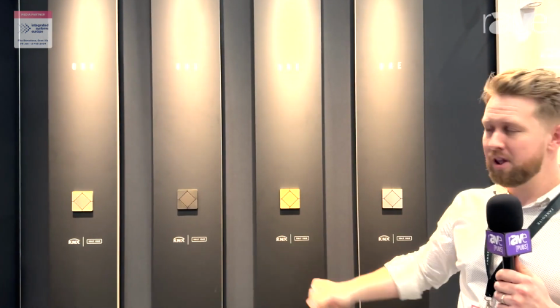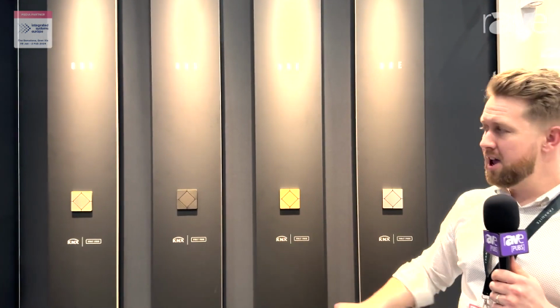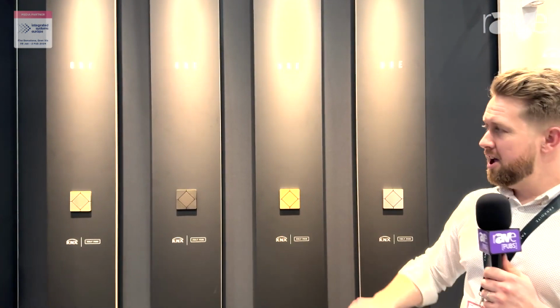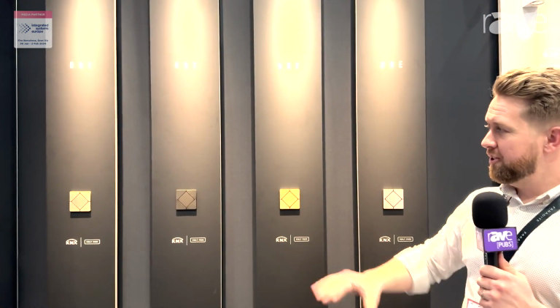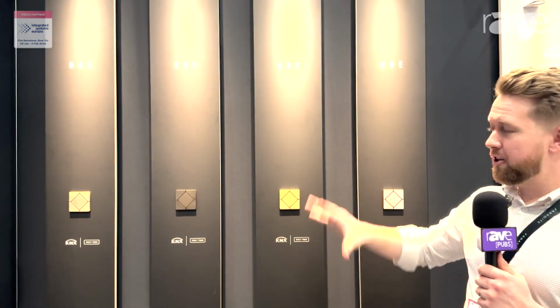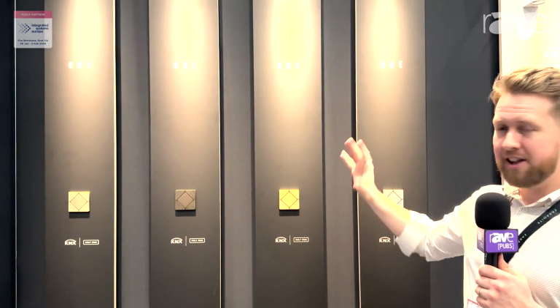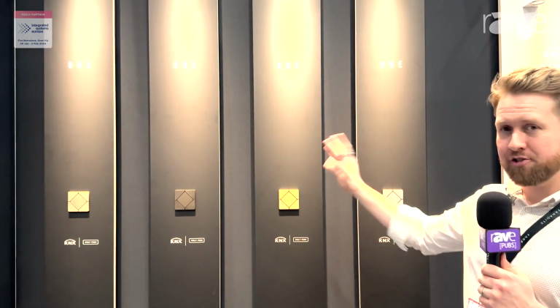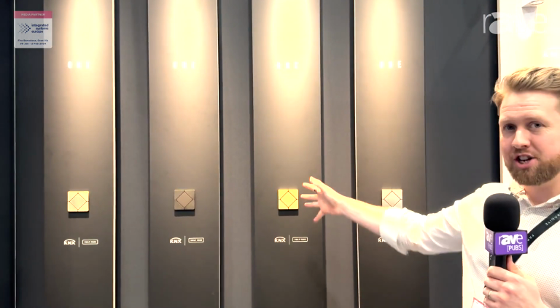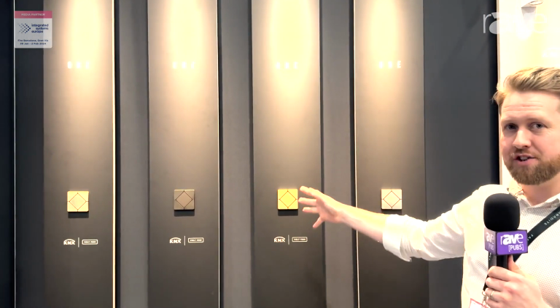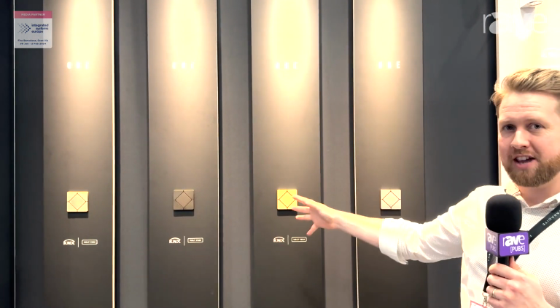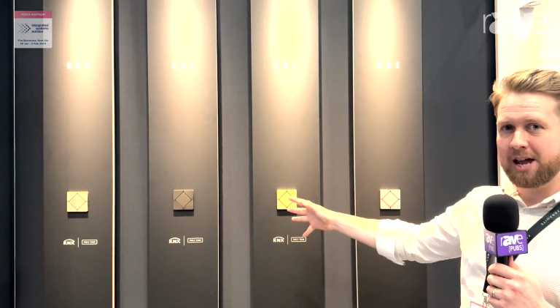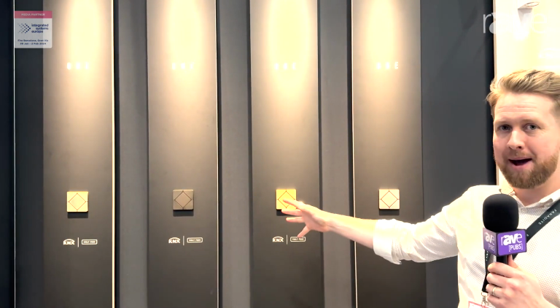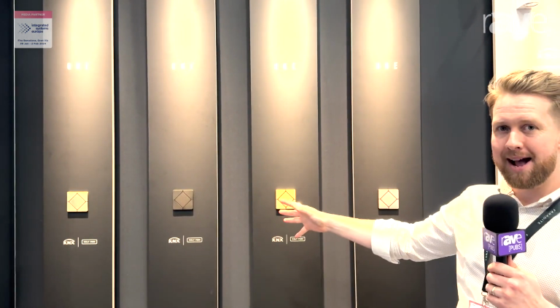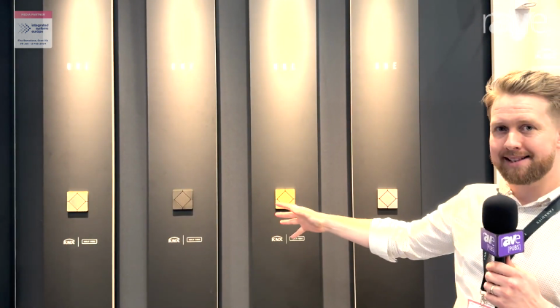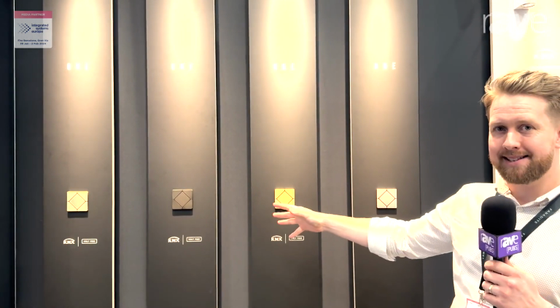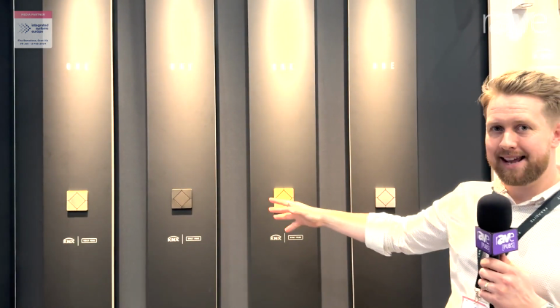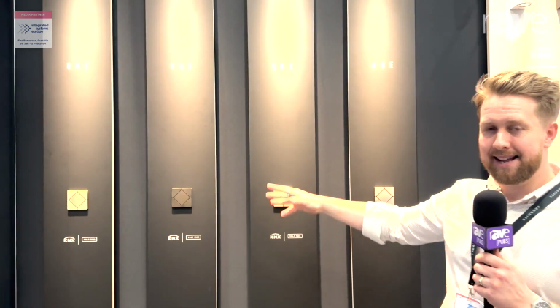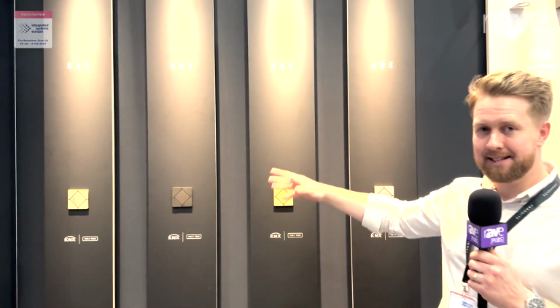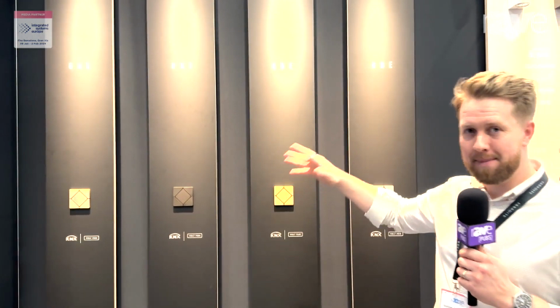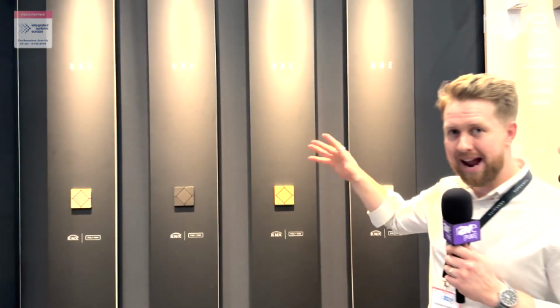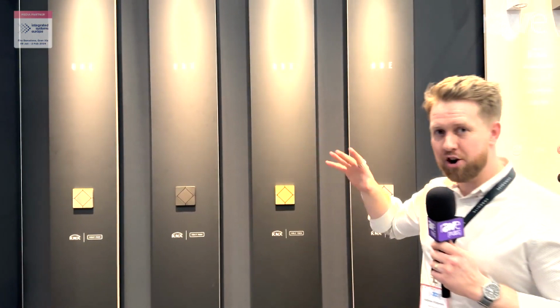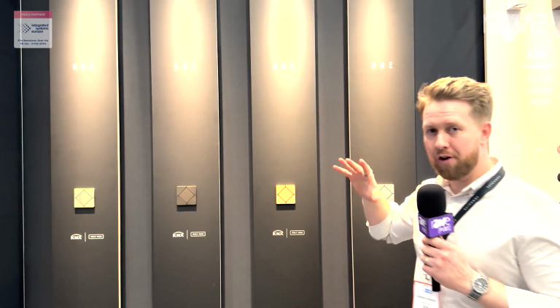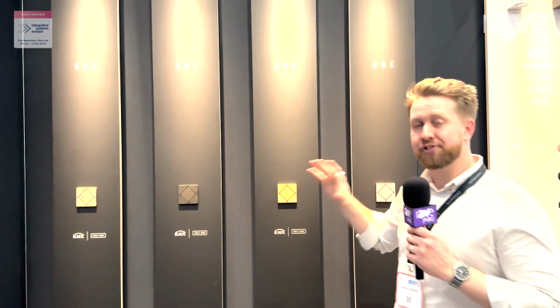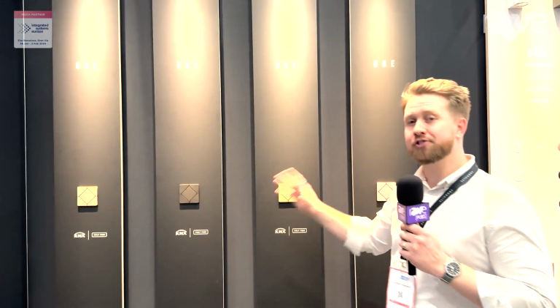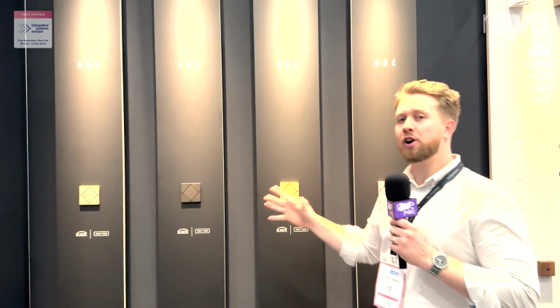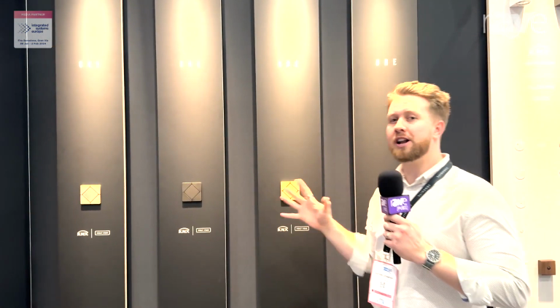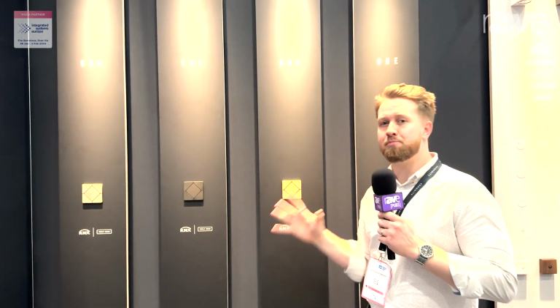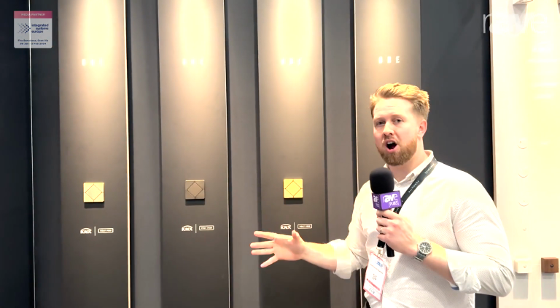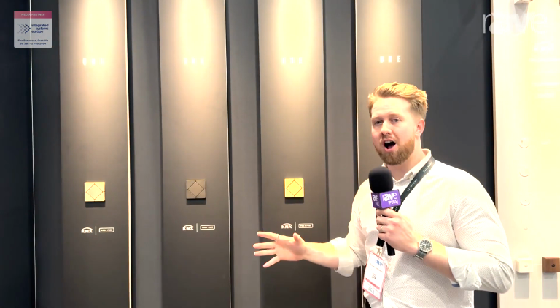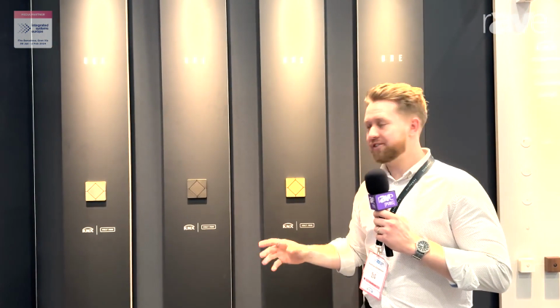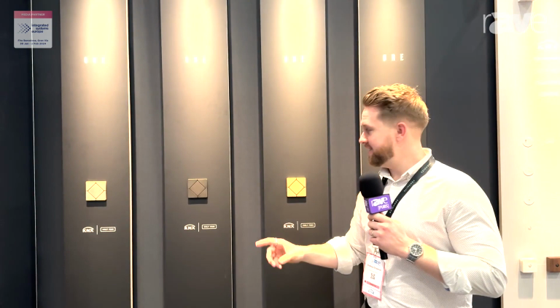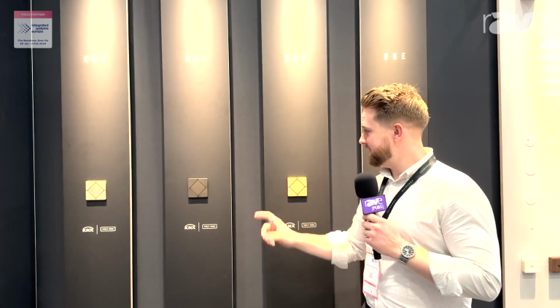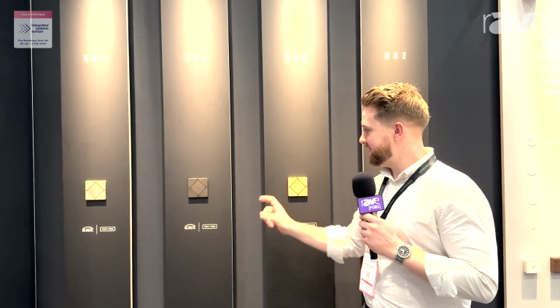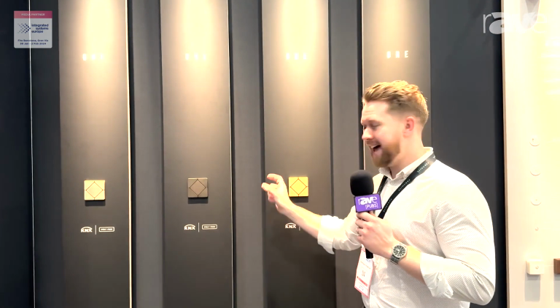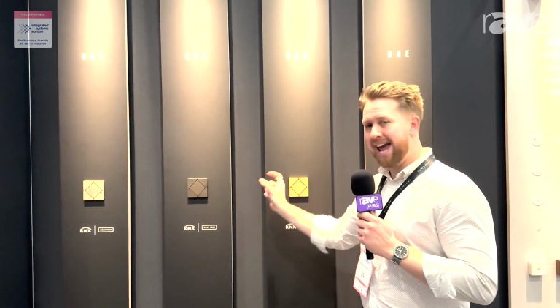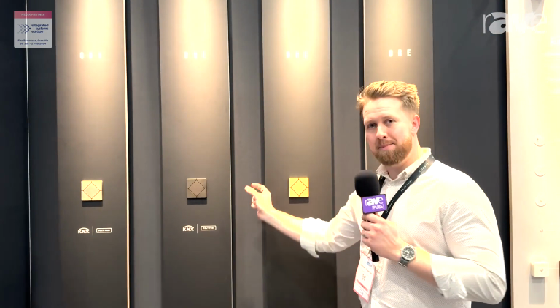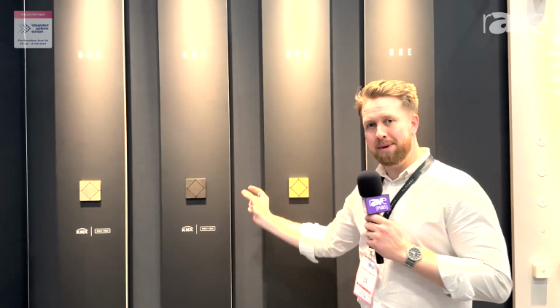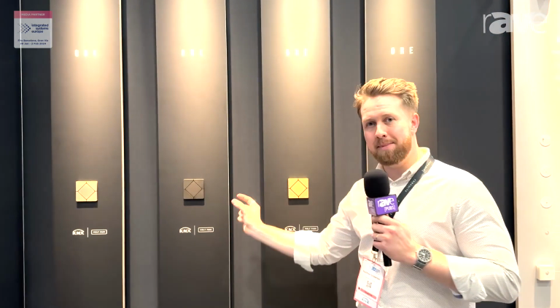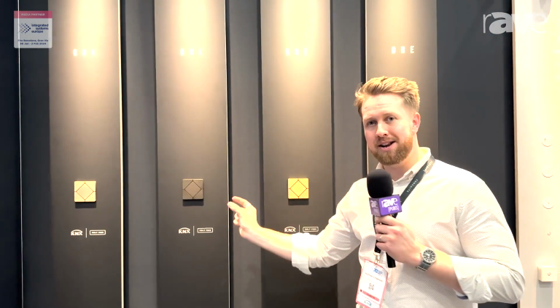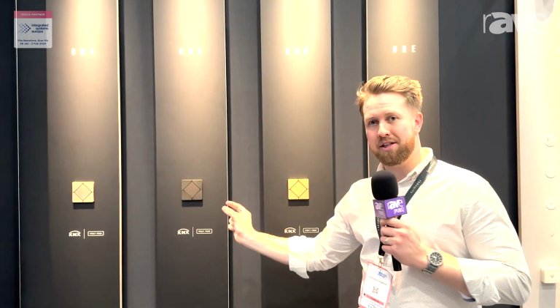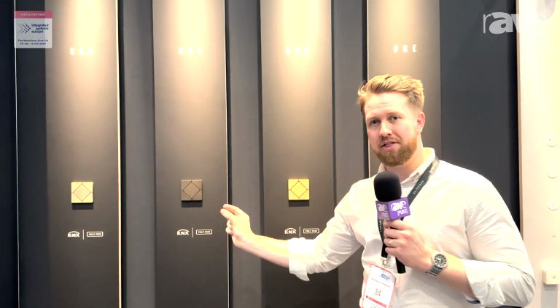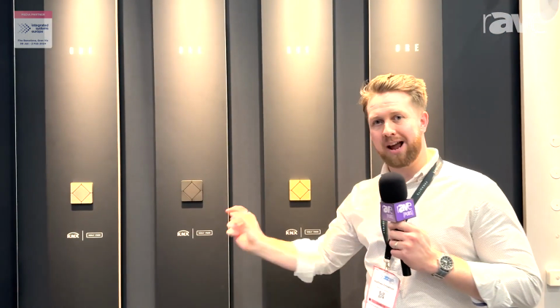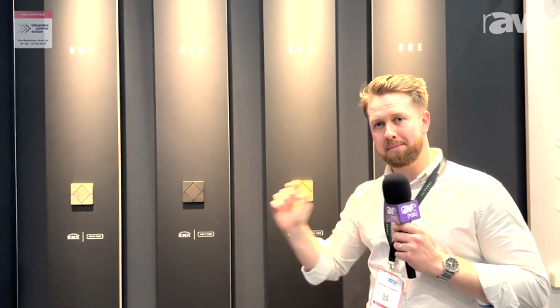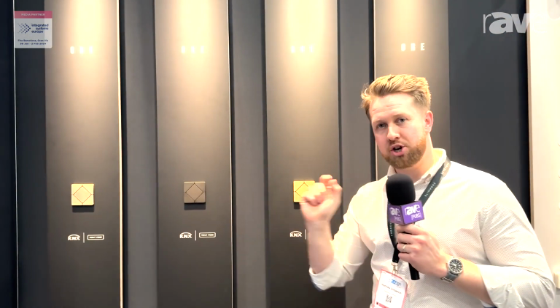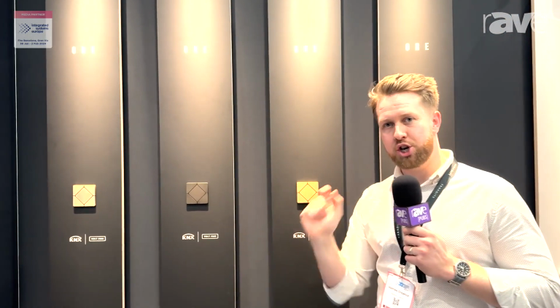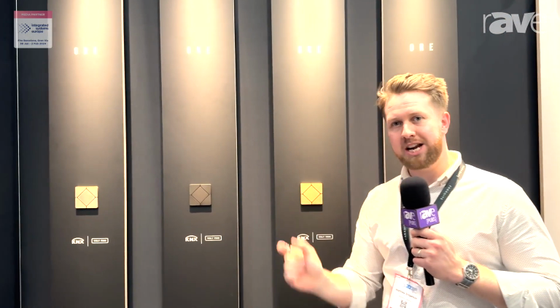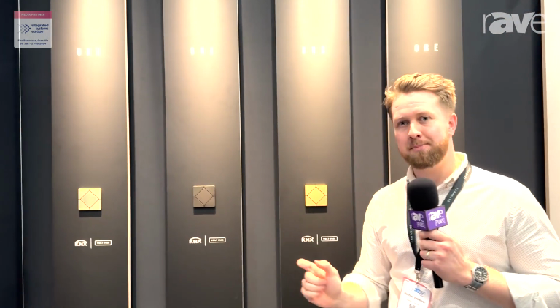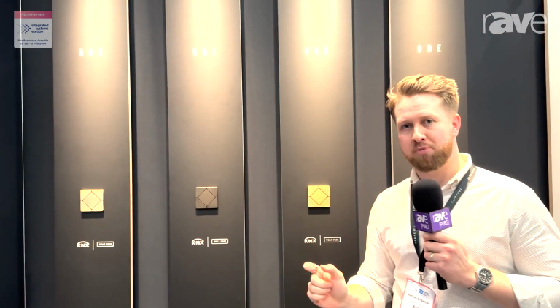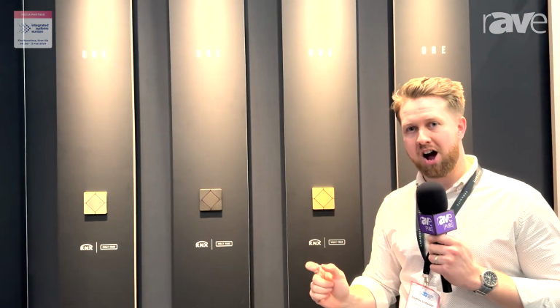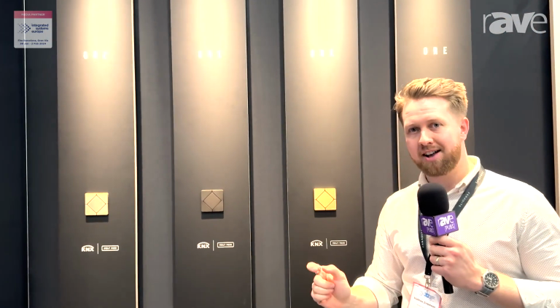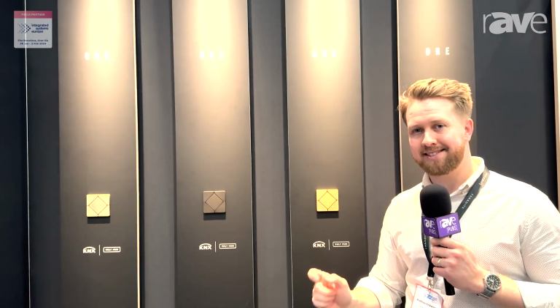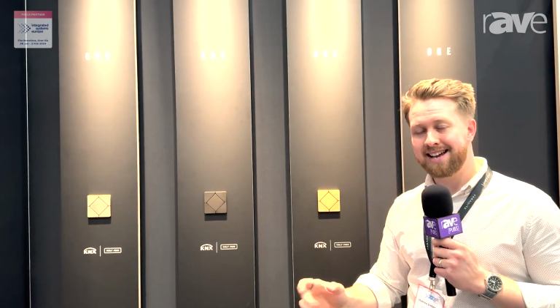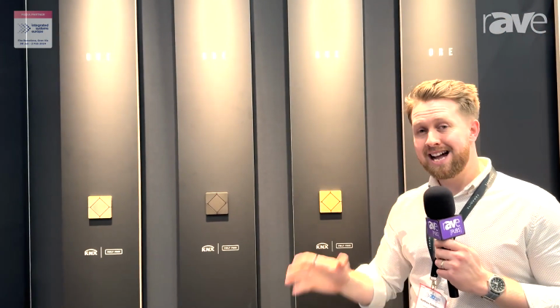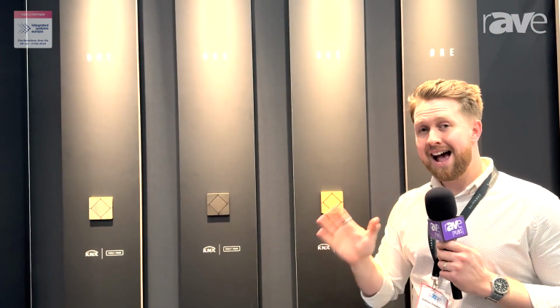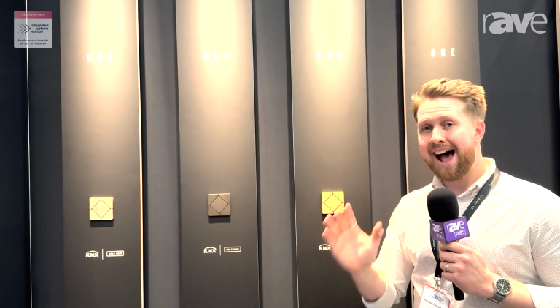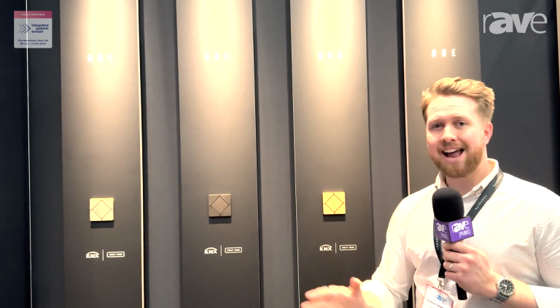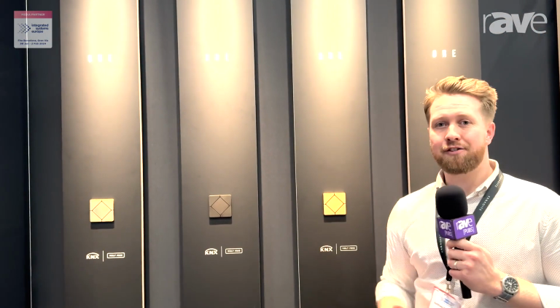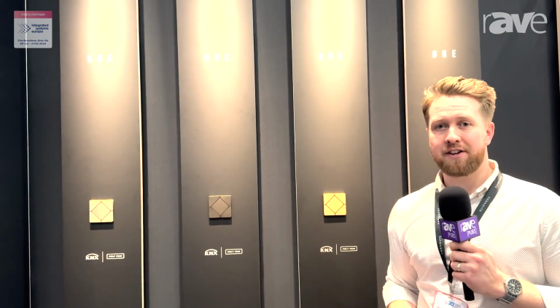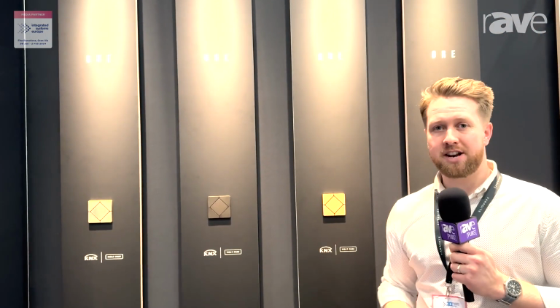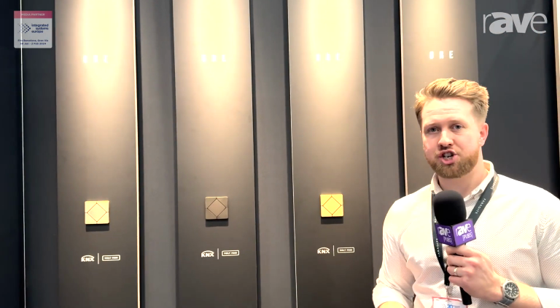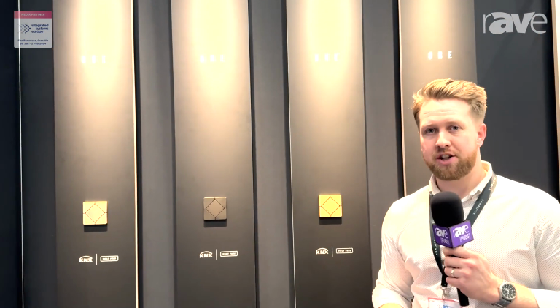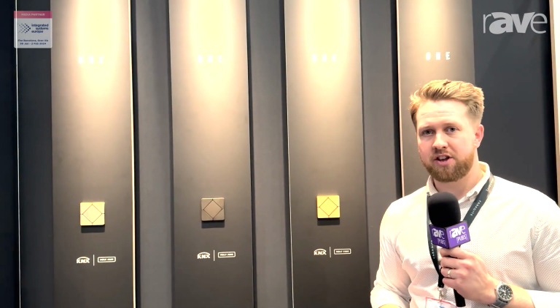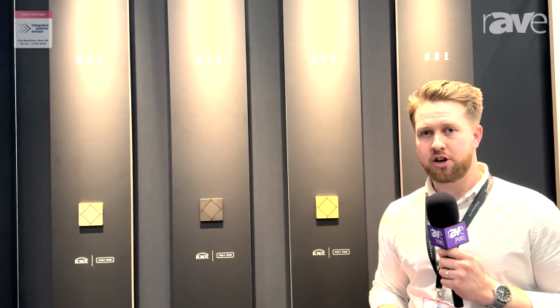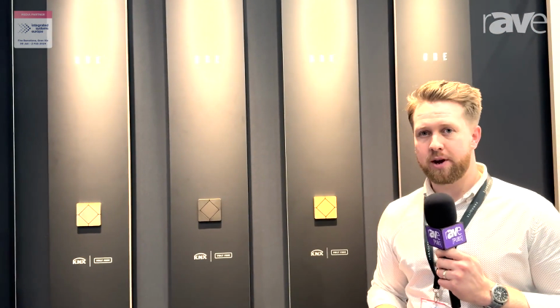This range of keypads is made of solid brass — 8mm thick machined brass, hand finished in the UK.